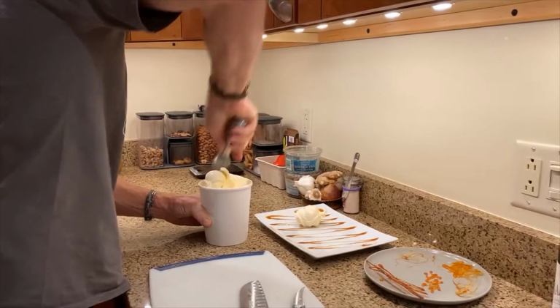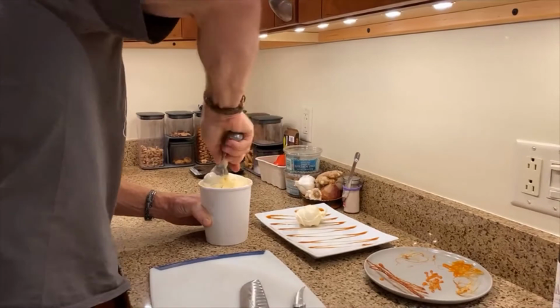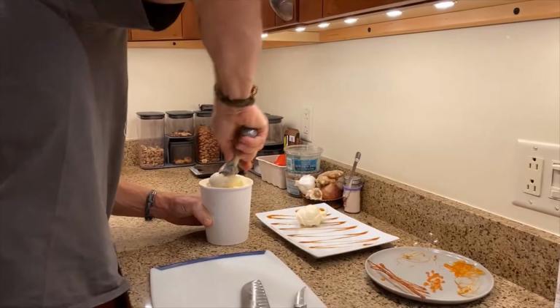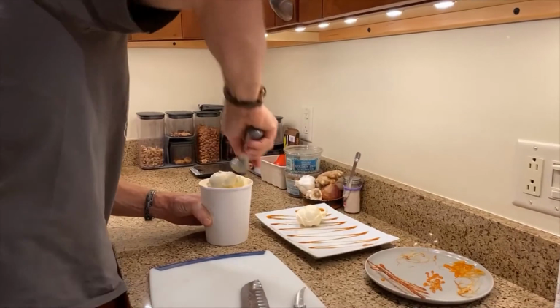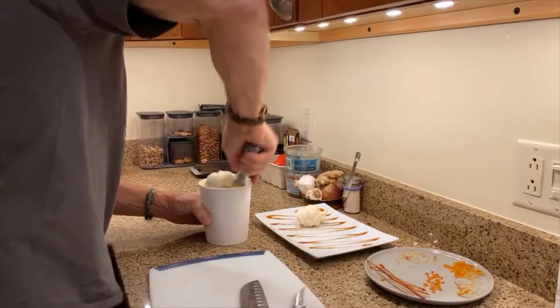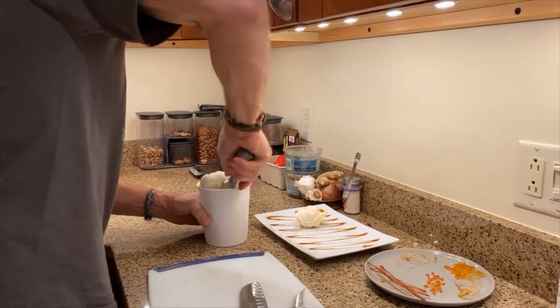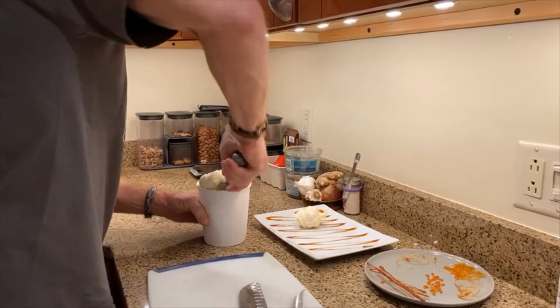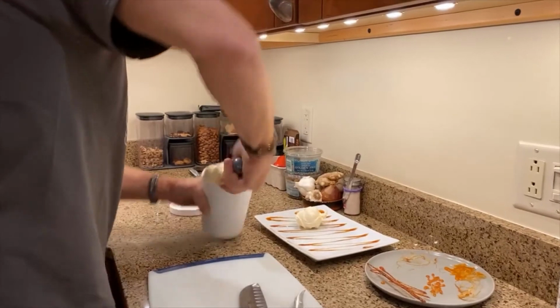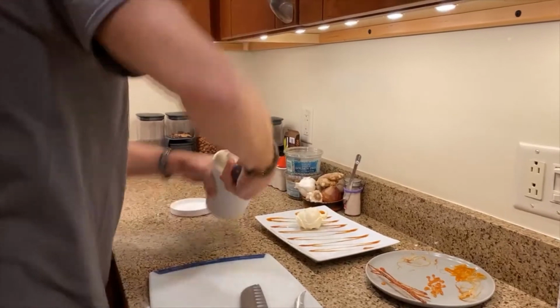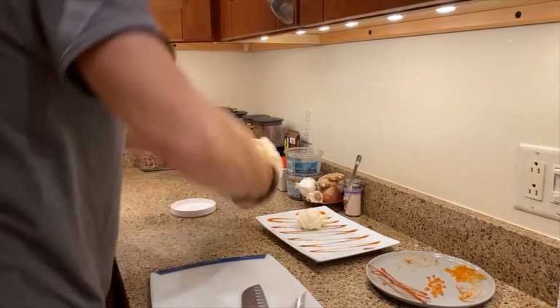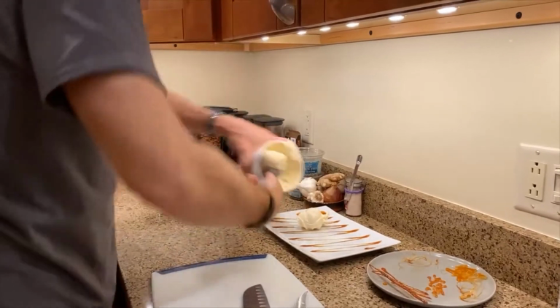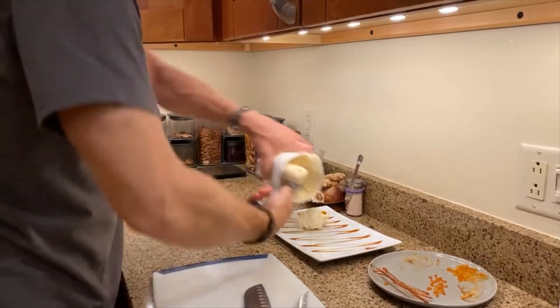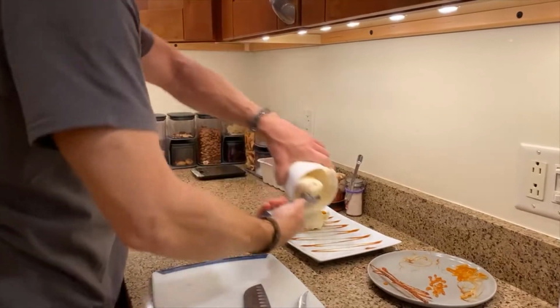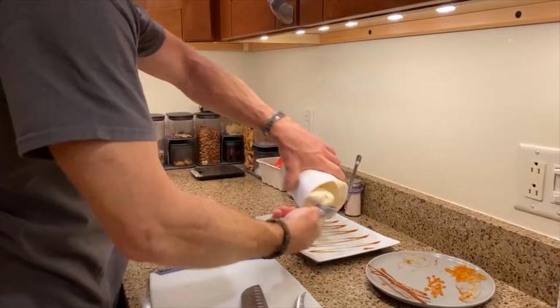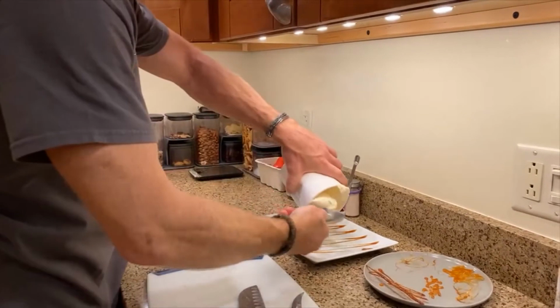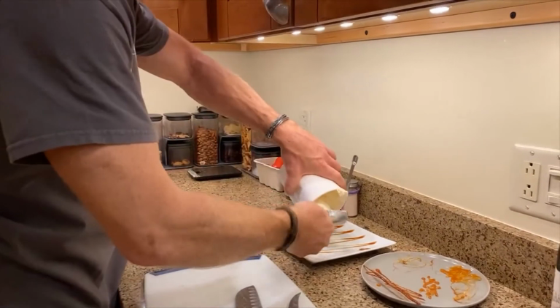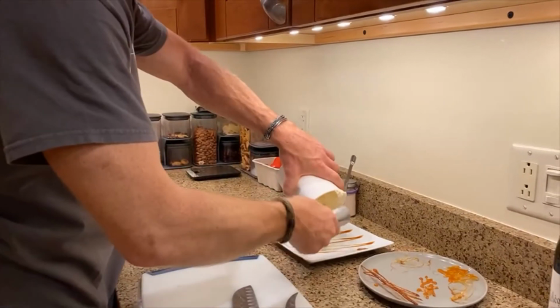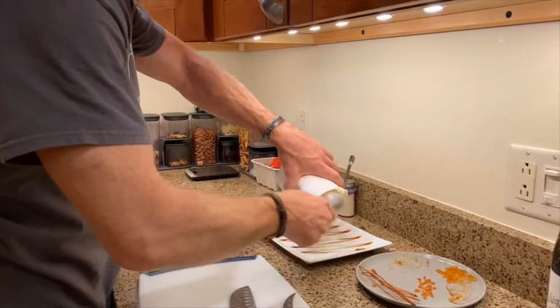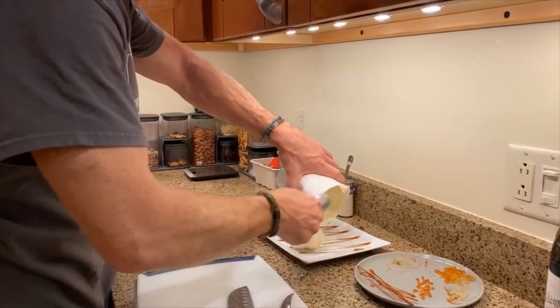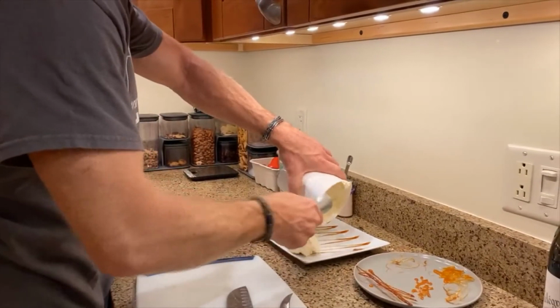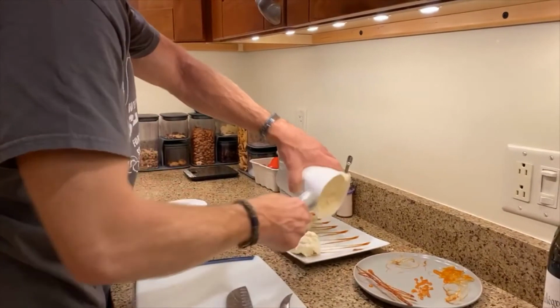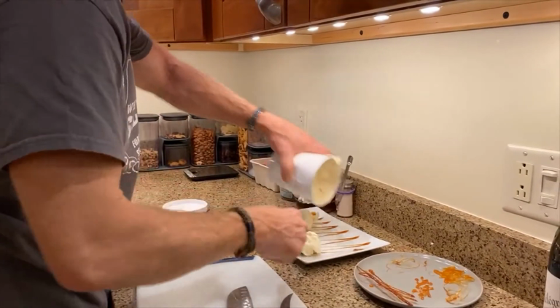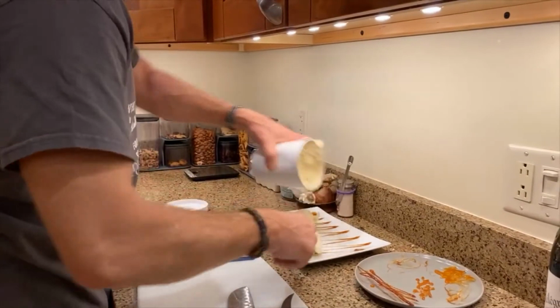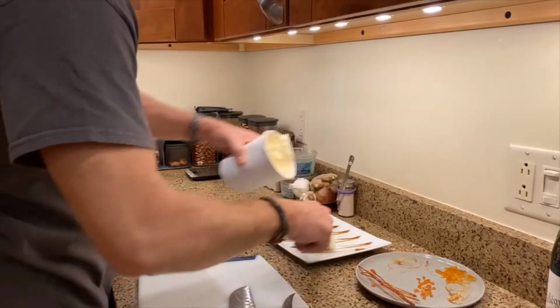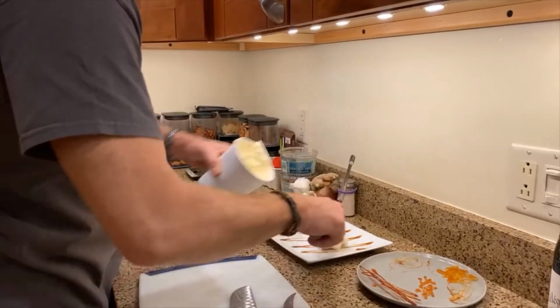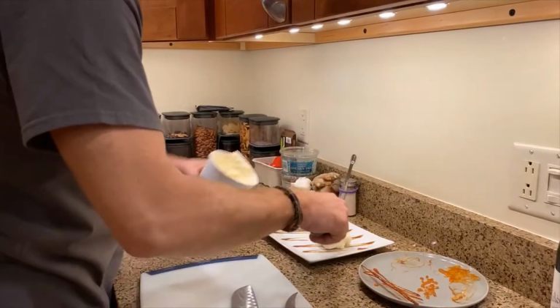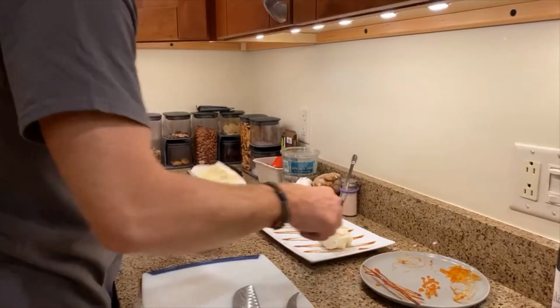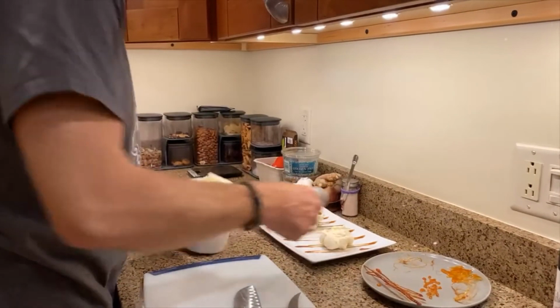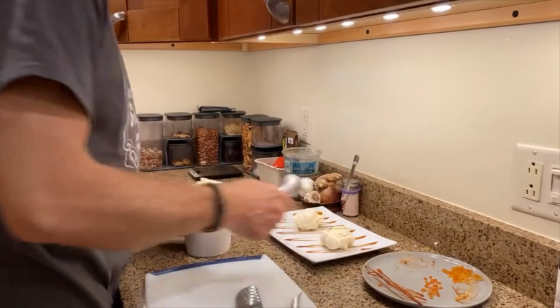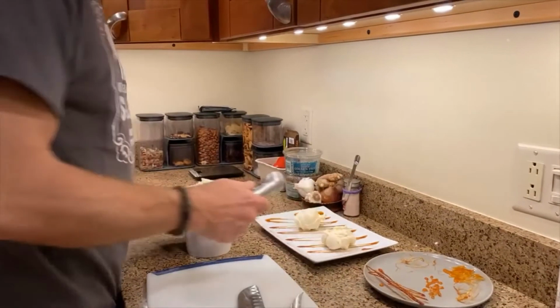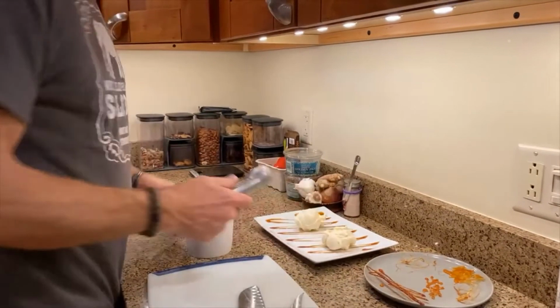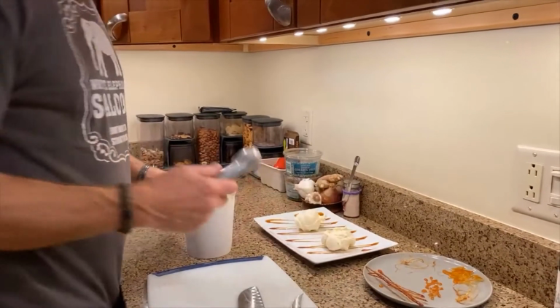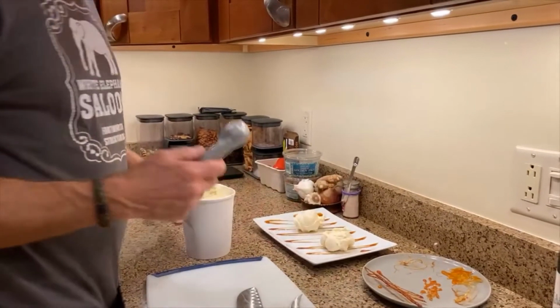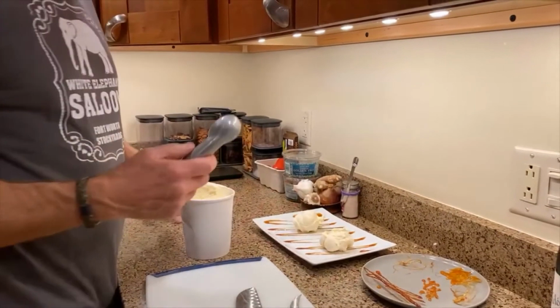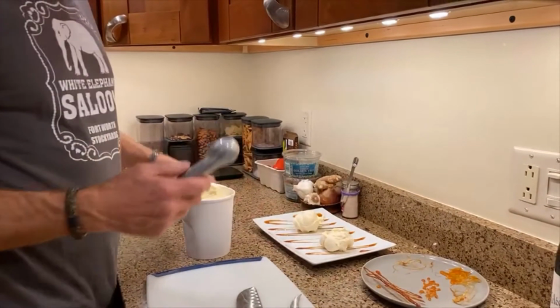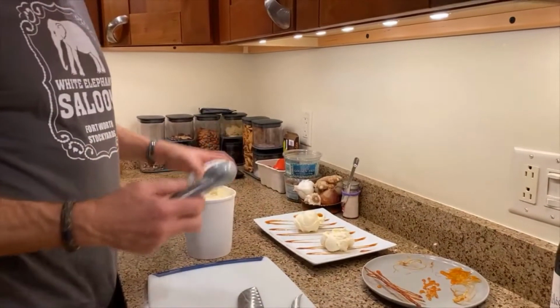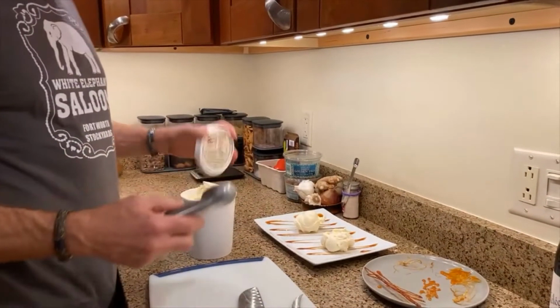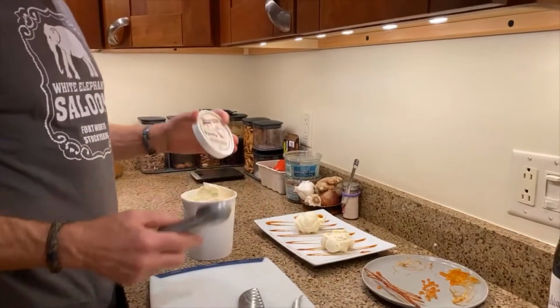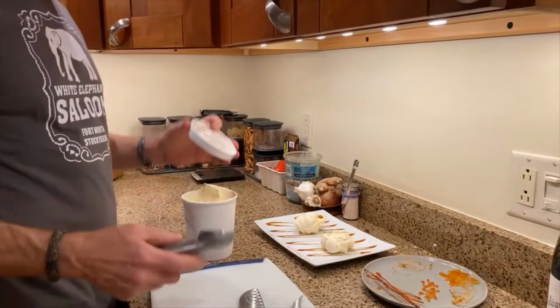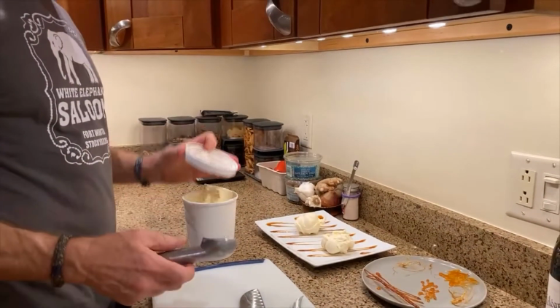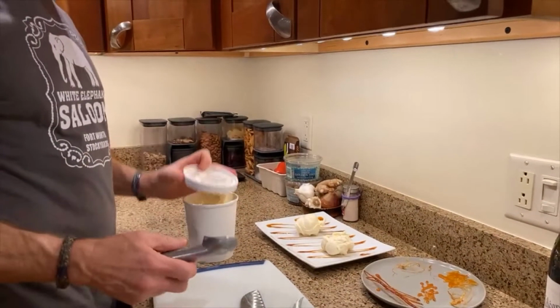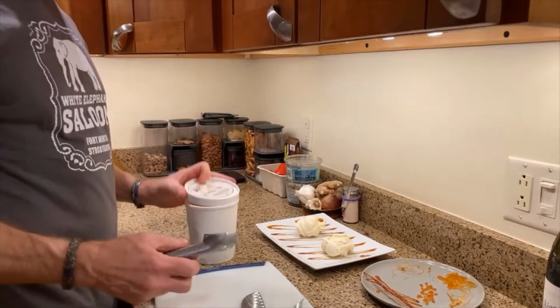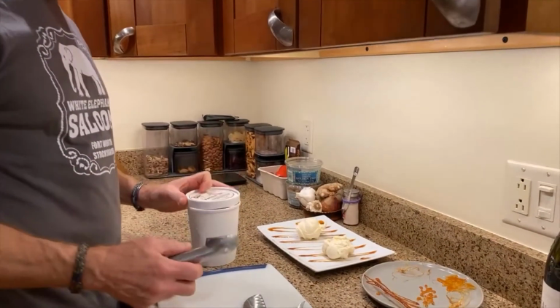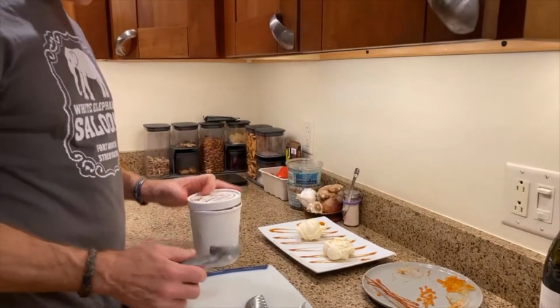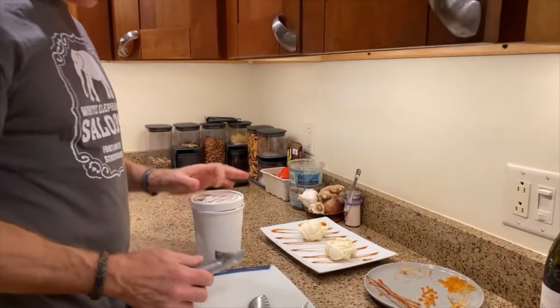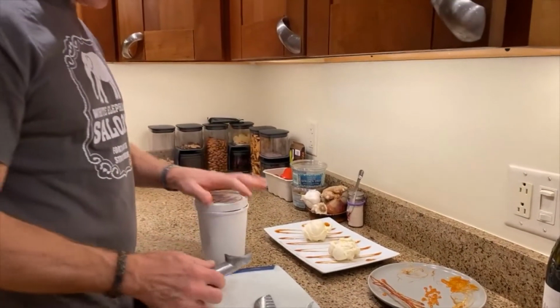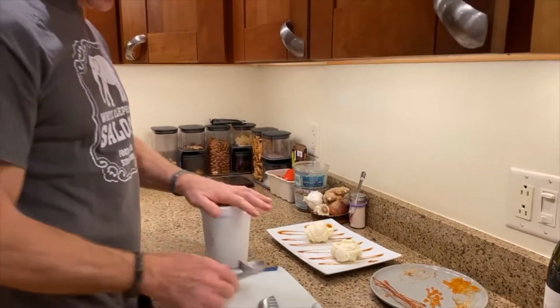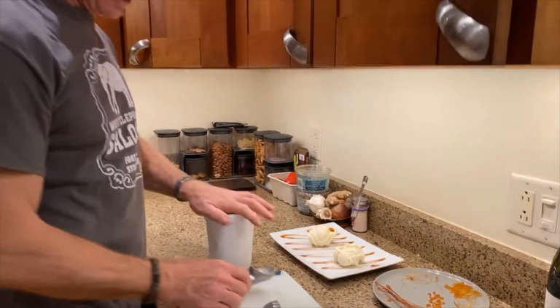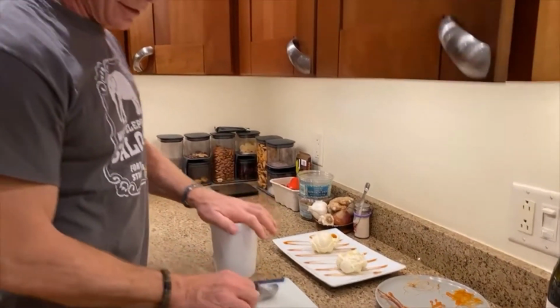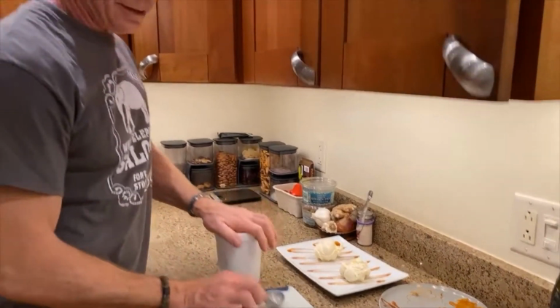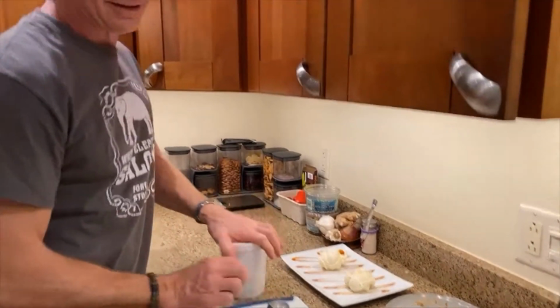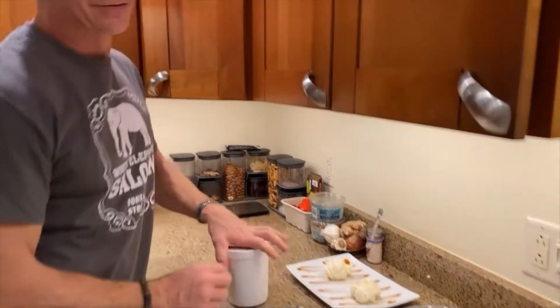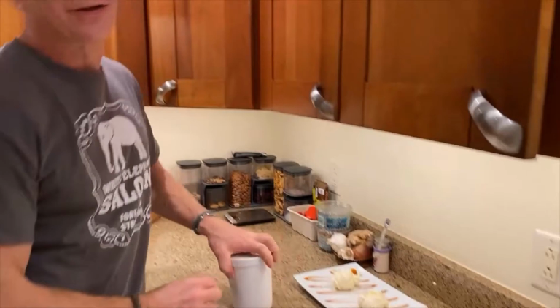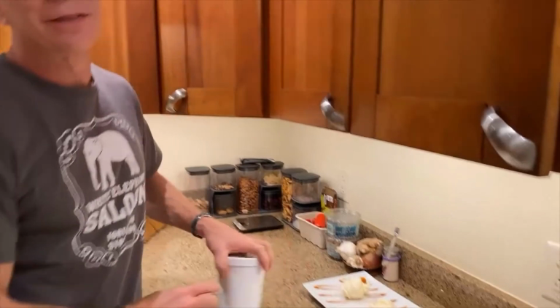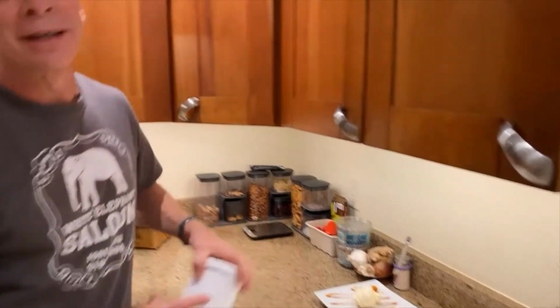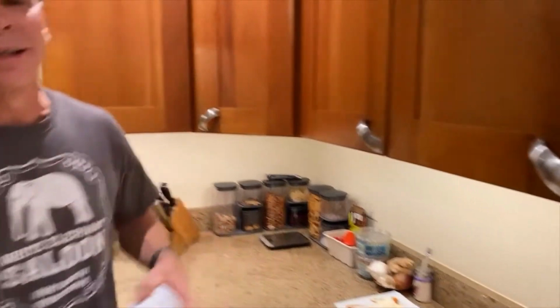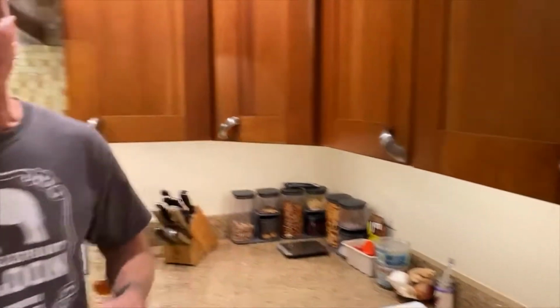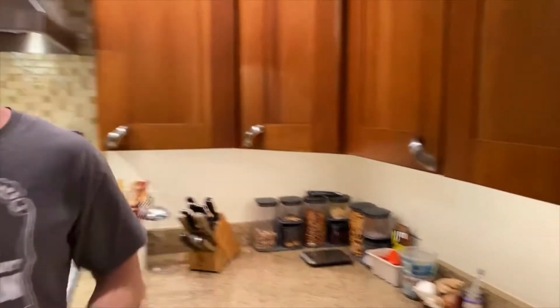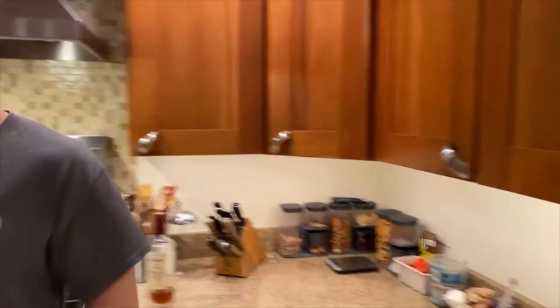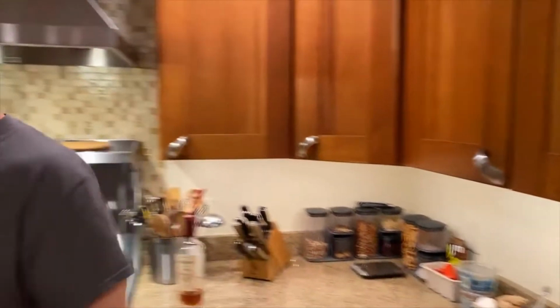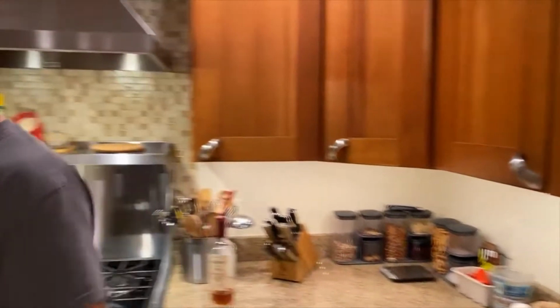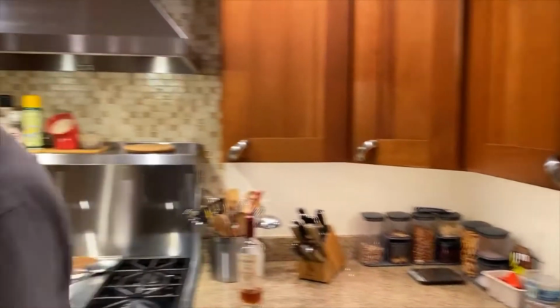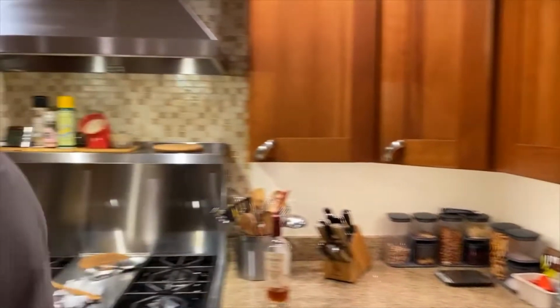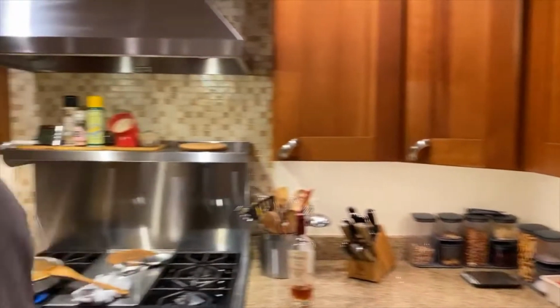Mike doesn't really like to share, so I was surprised when he said we'd put it on one plate. When it comes to dessert, it's one thing you never want to share.